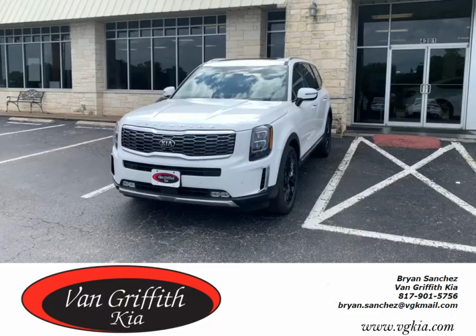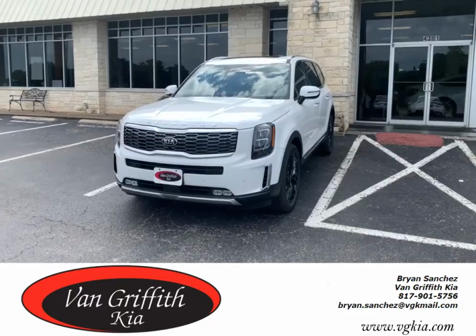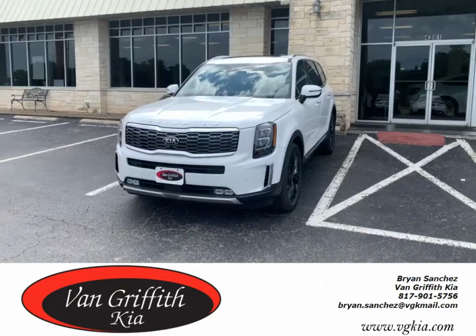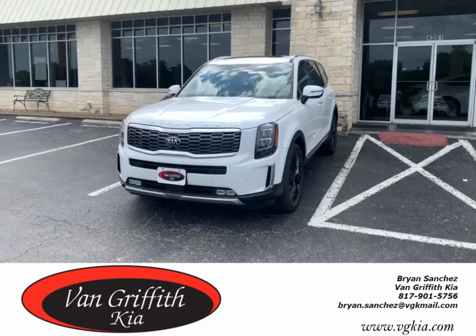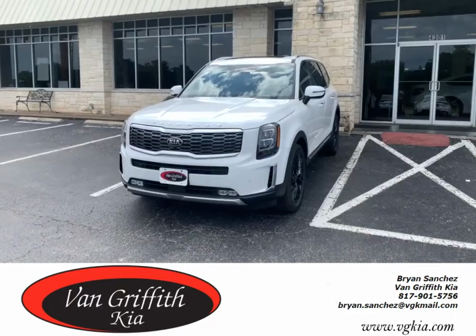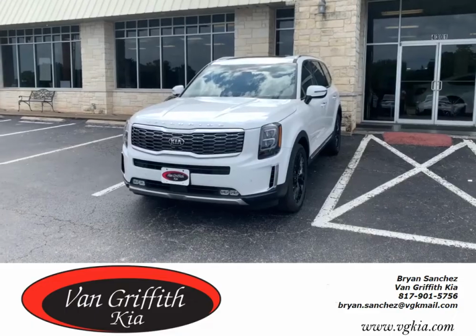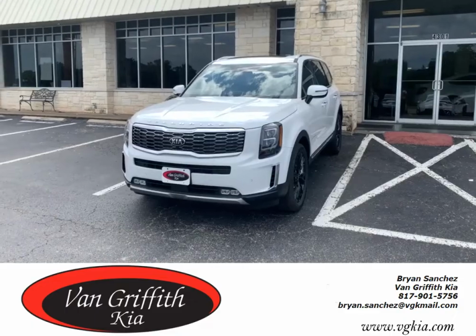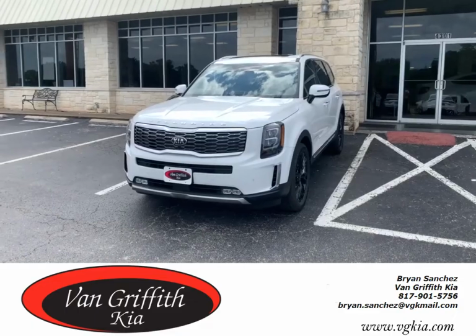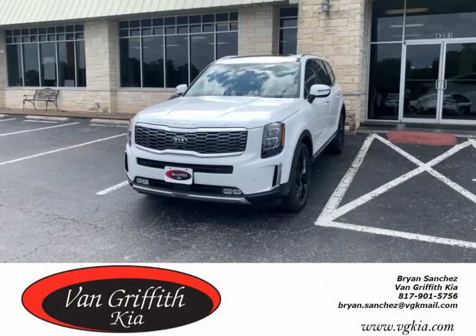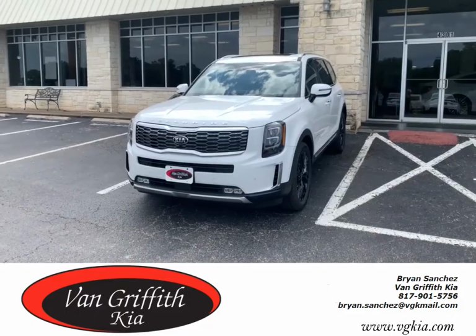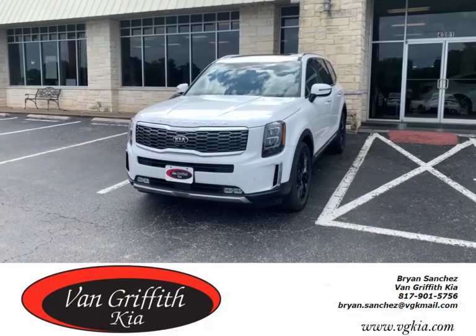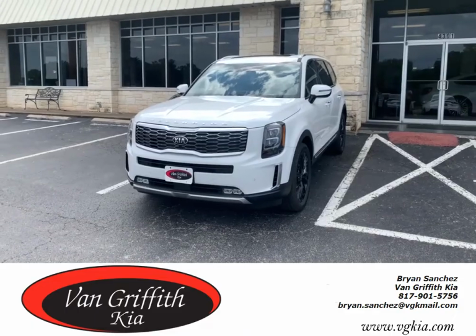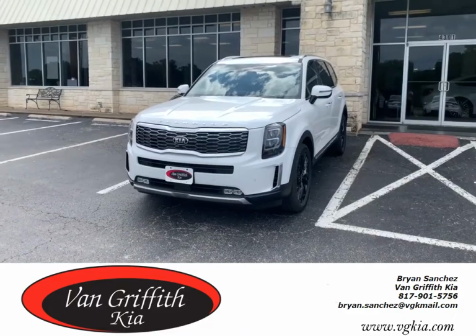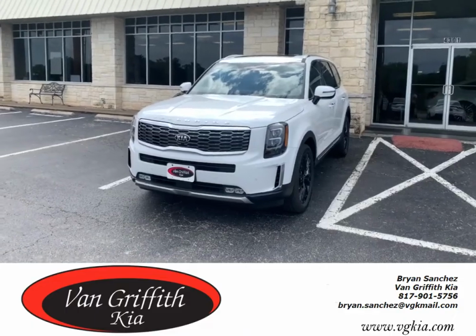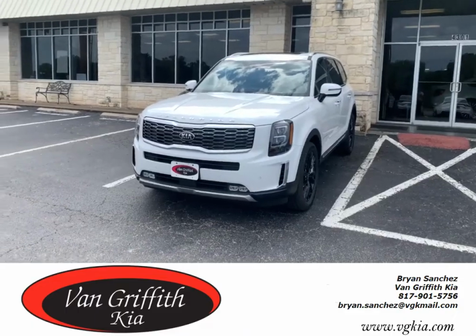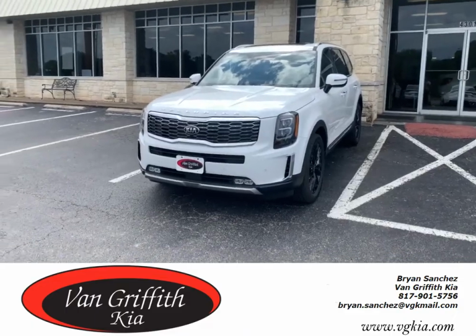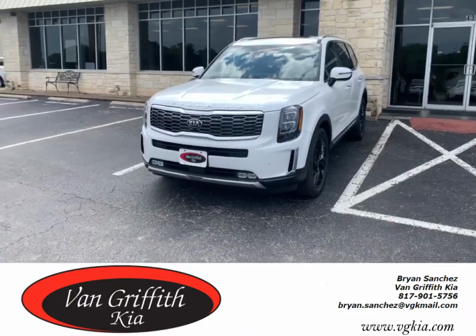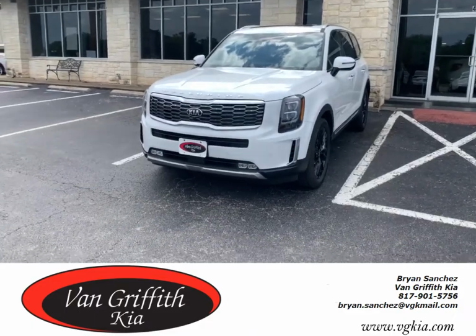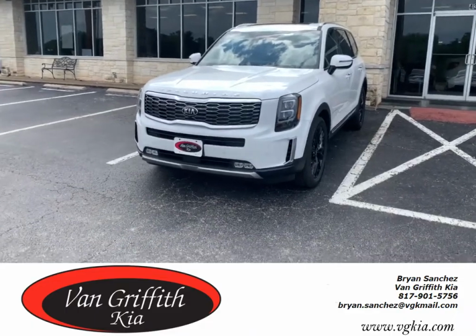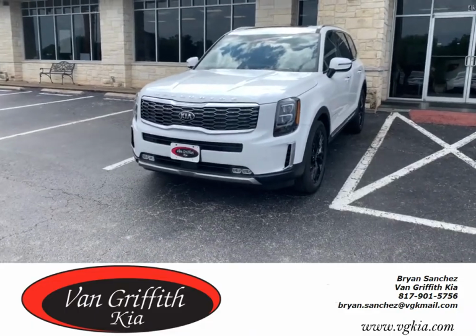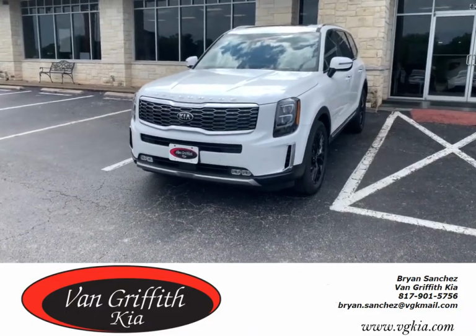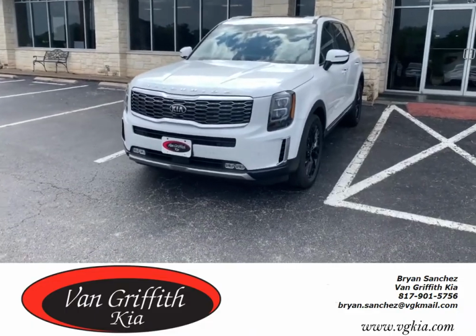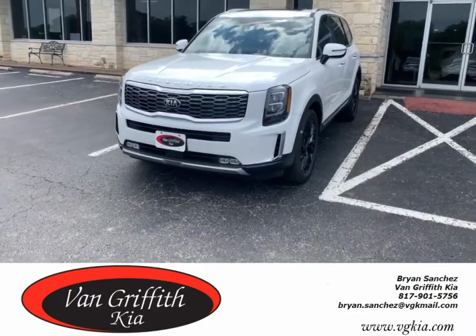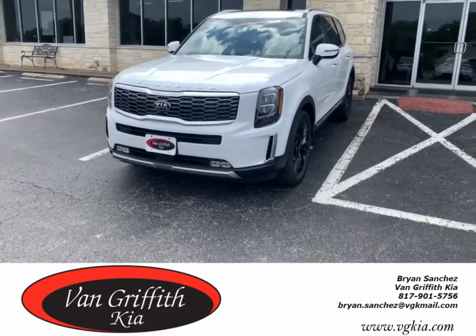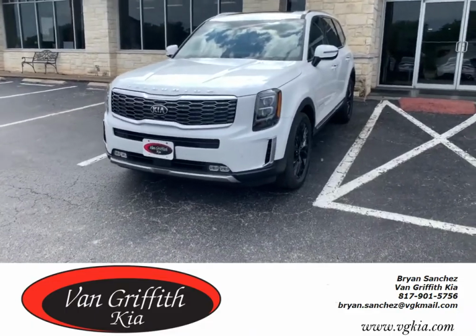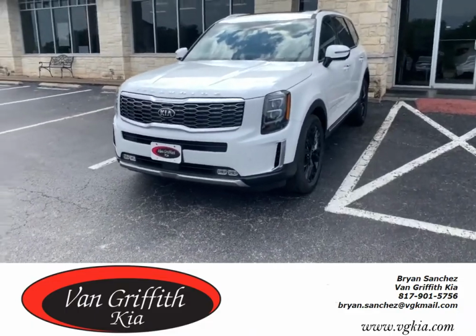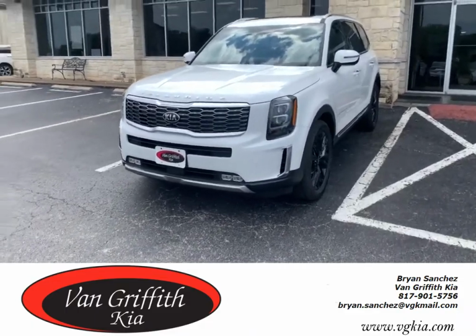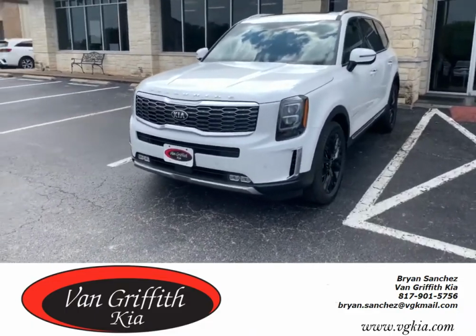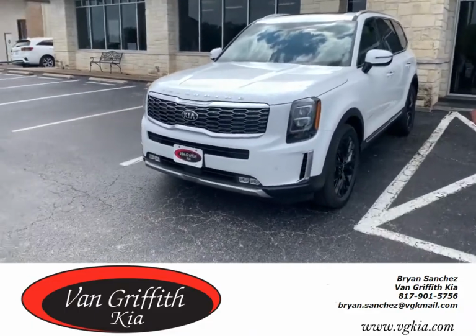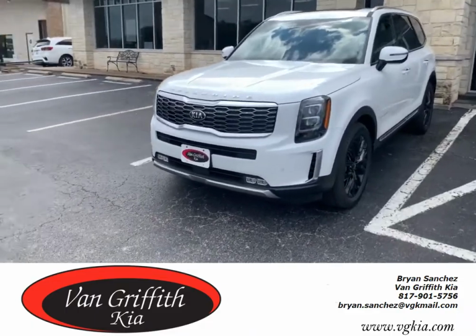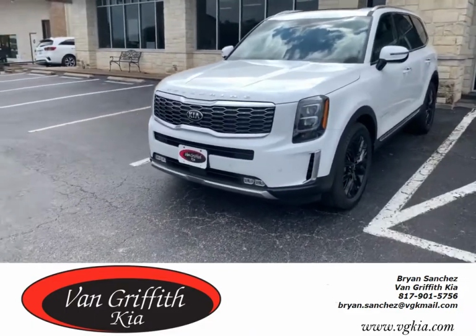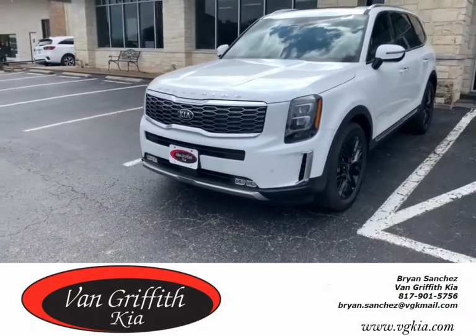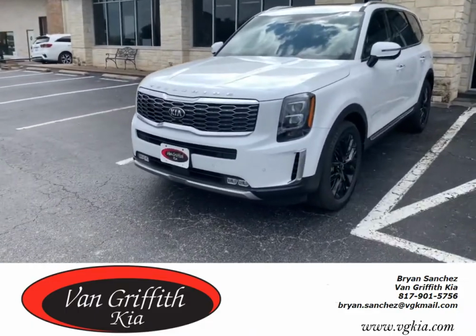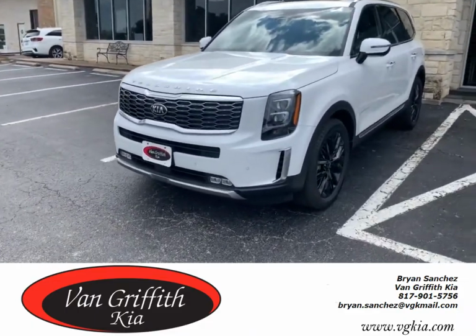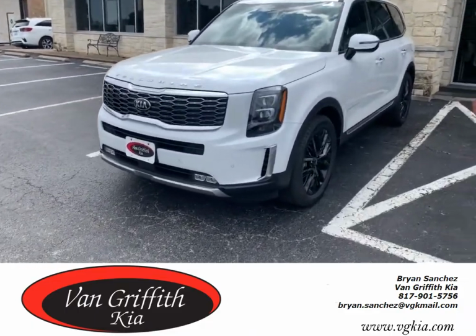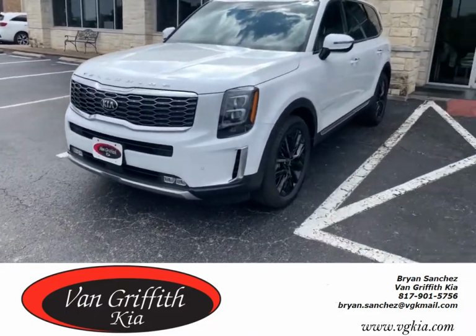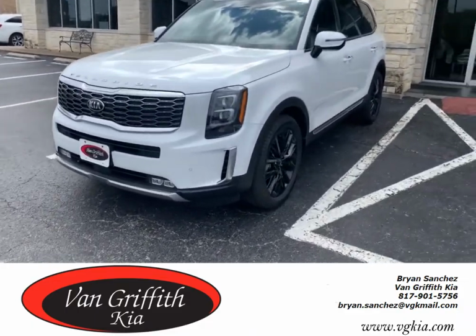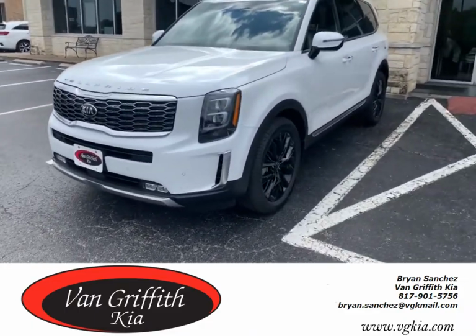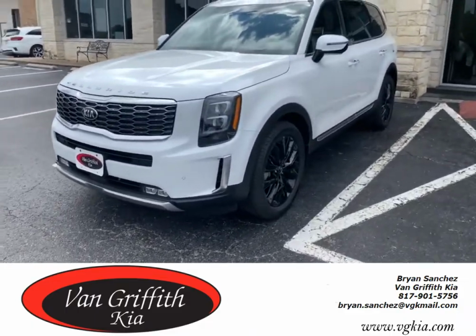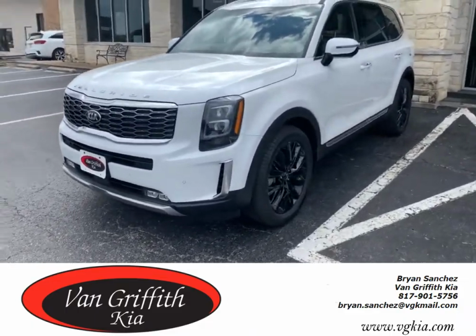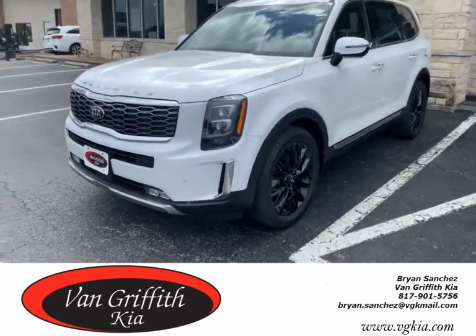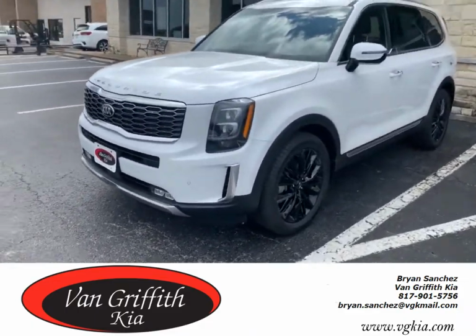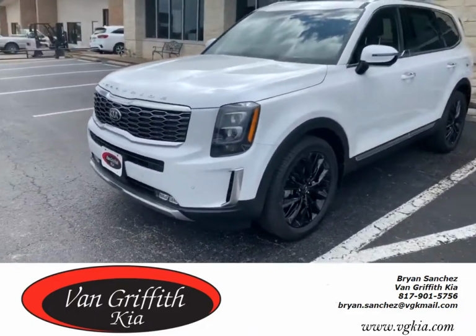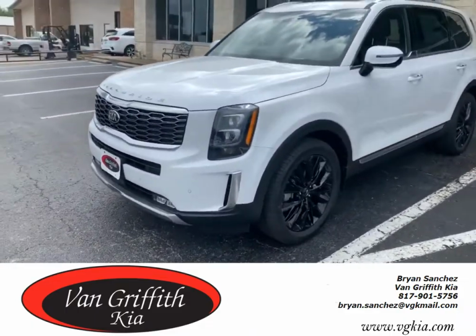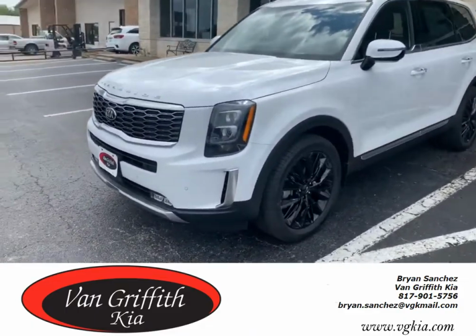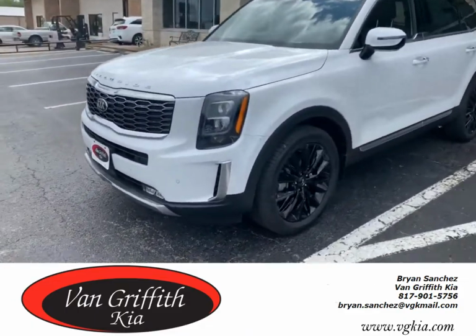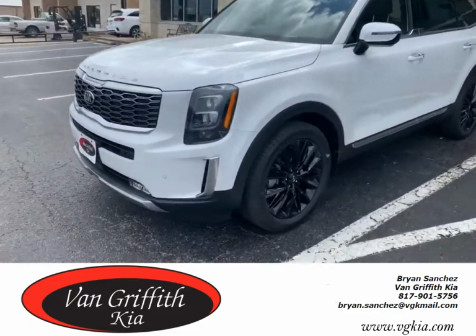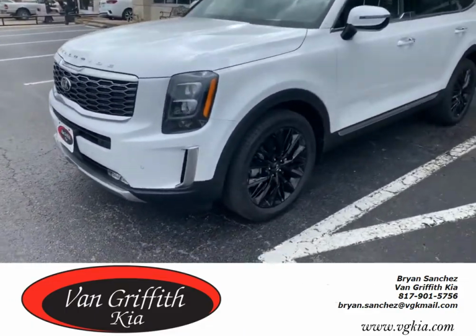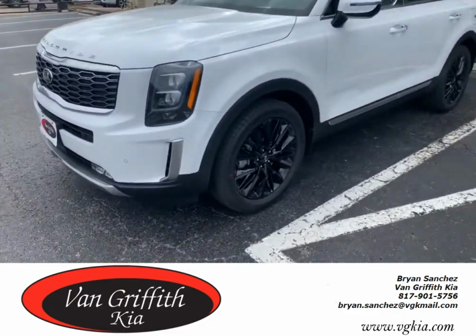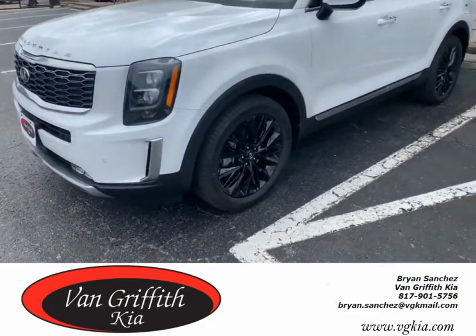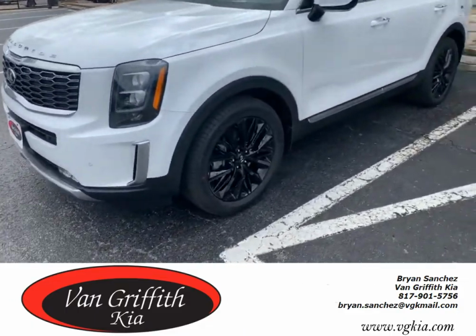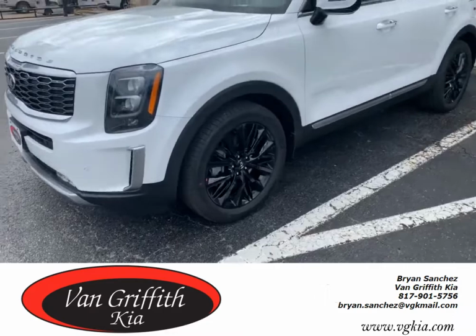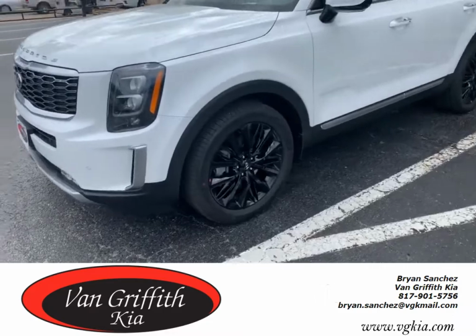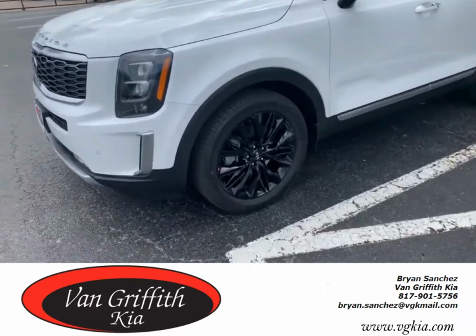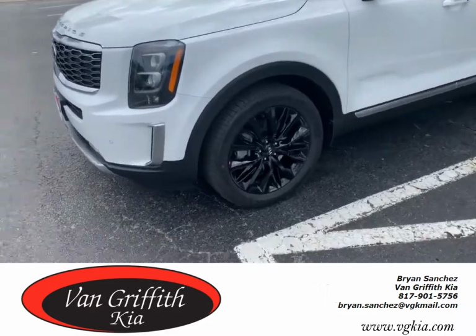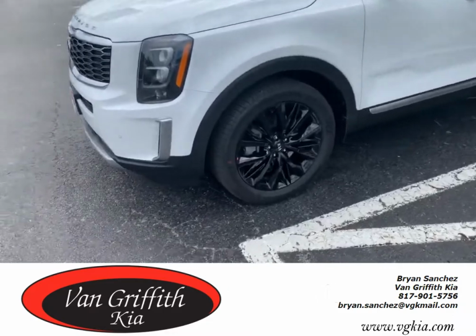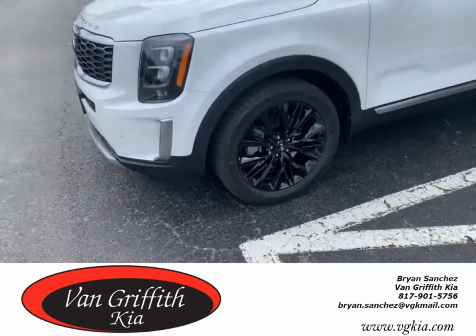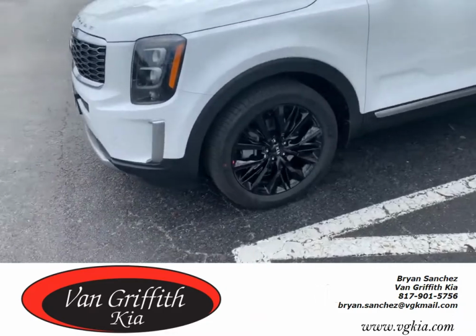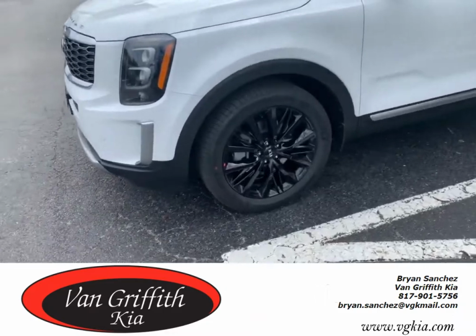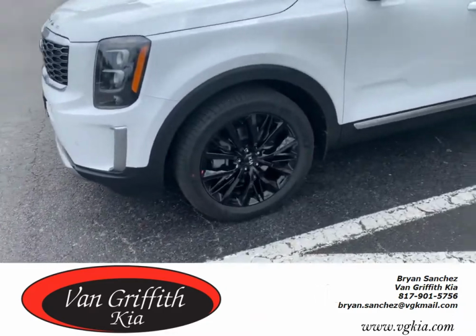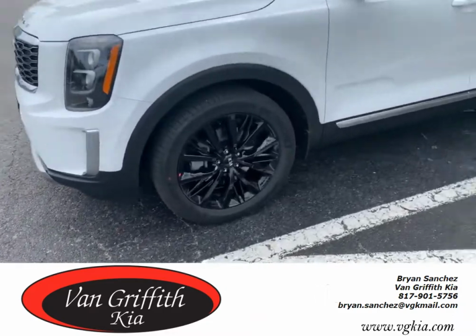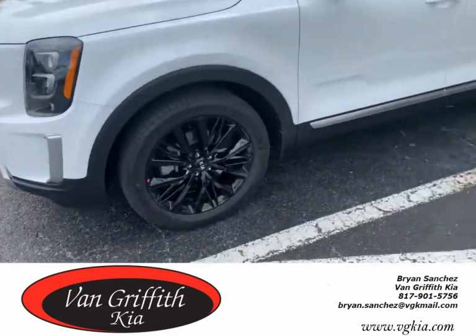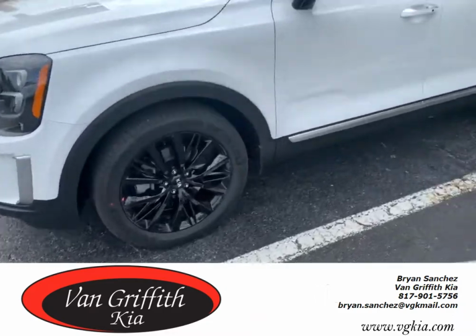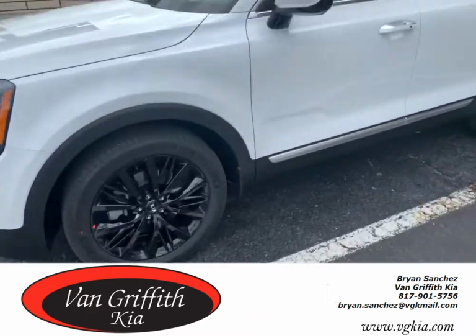Here we have the 2020 Kia Telluride in Snow White Pearl with 20-inch wheels.